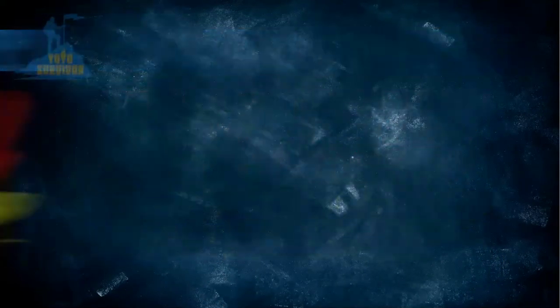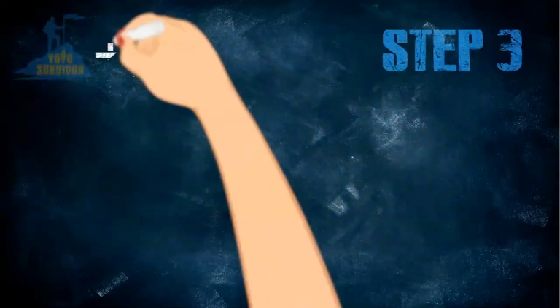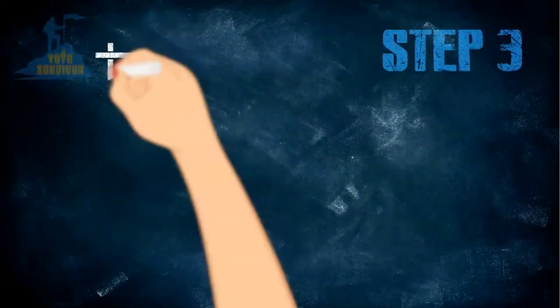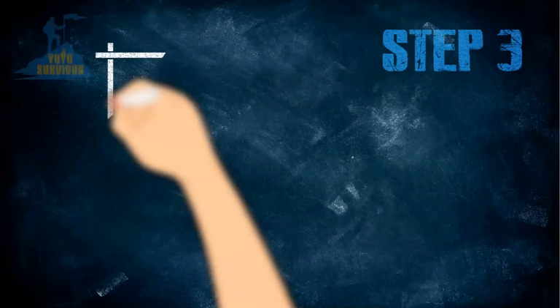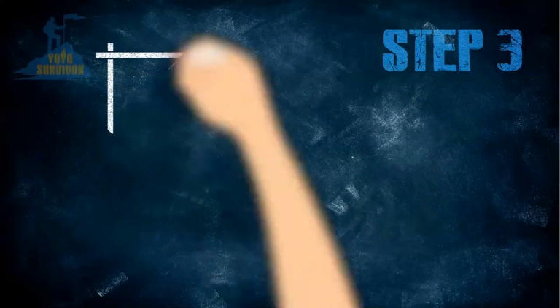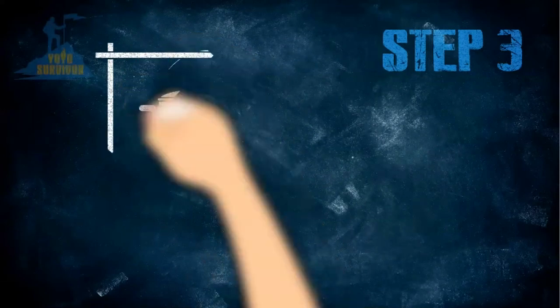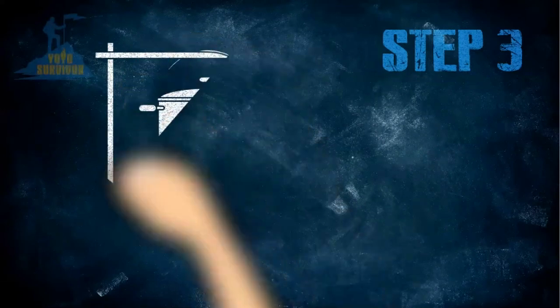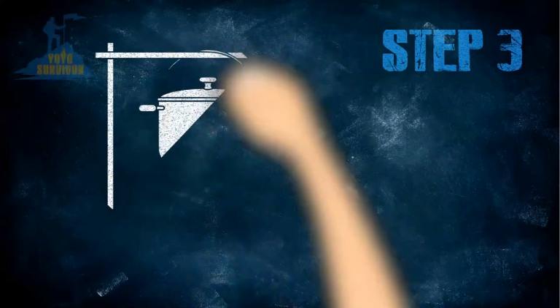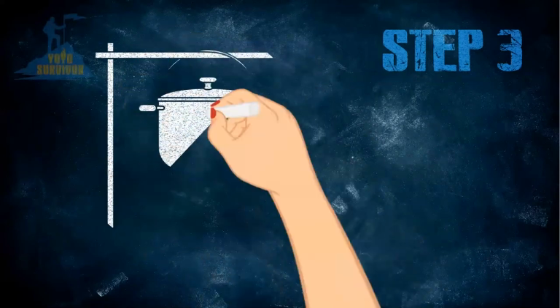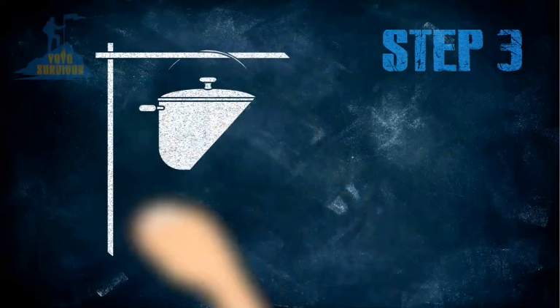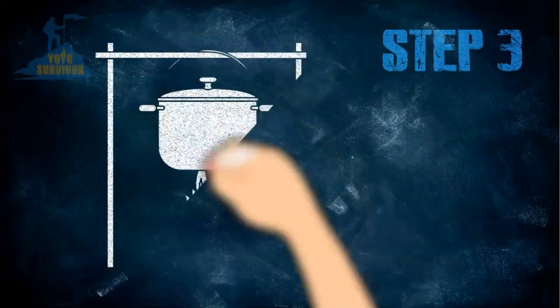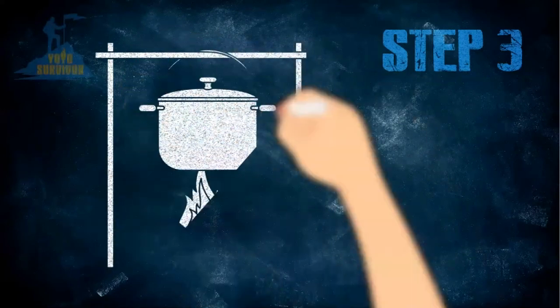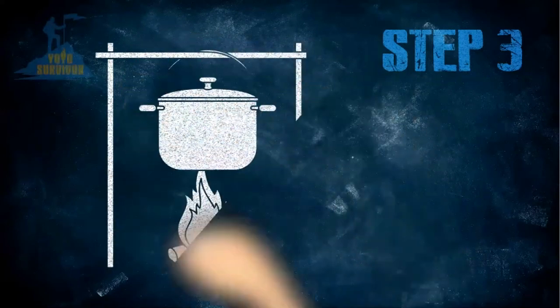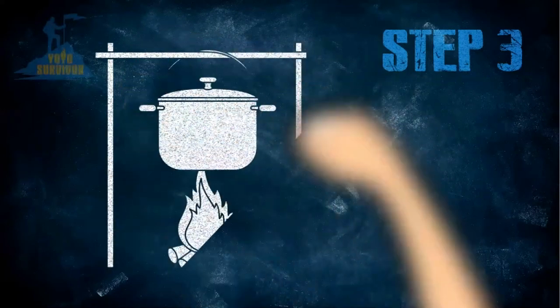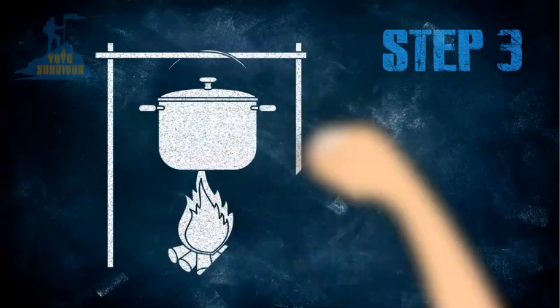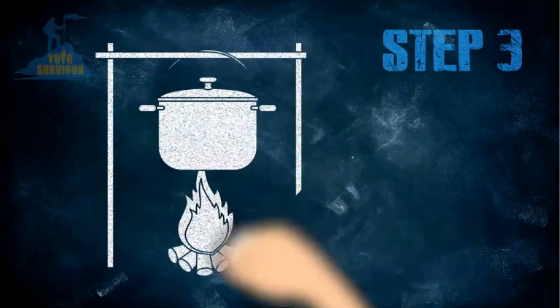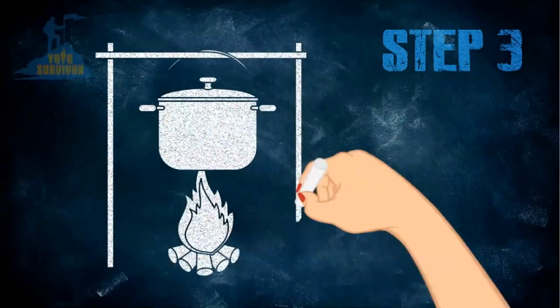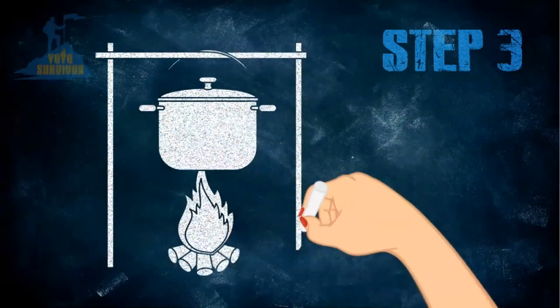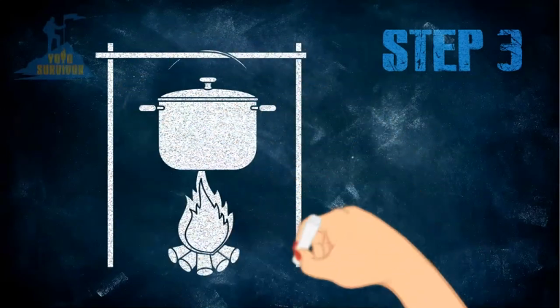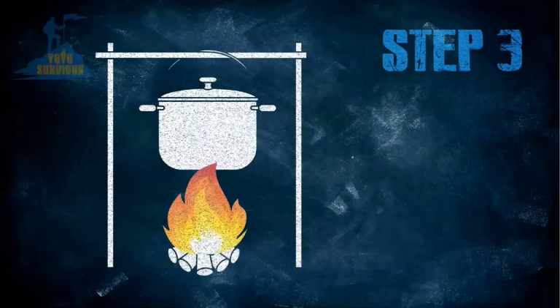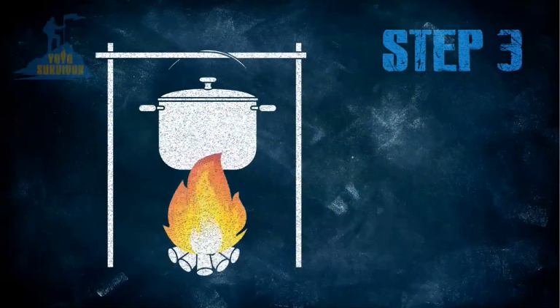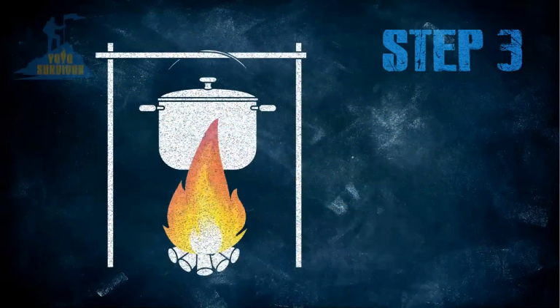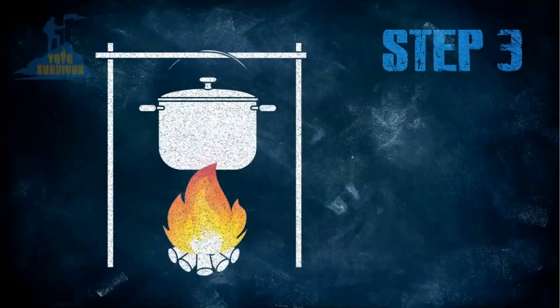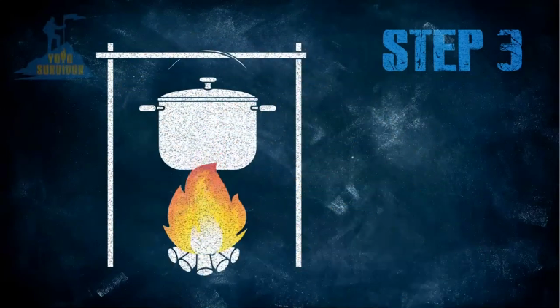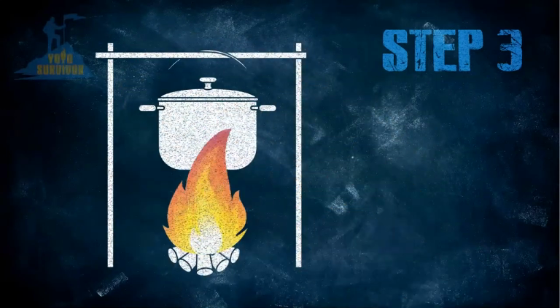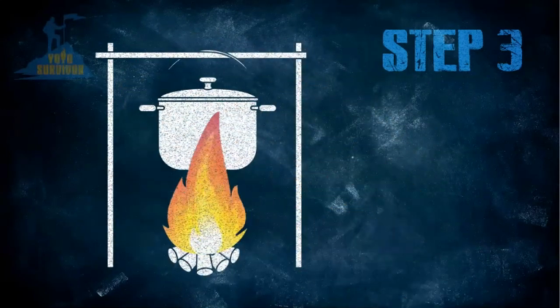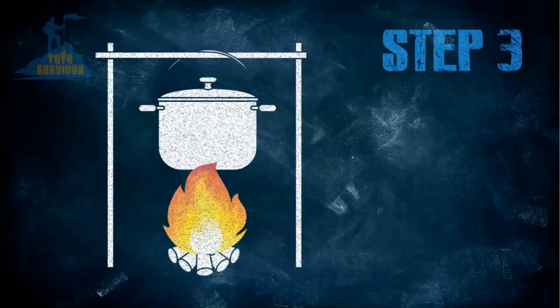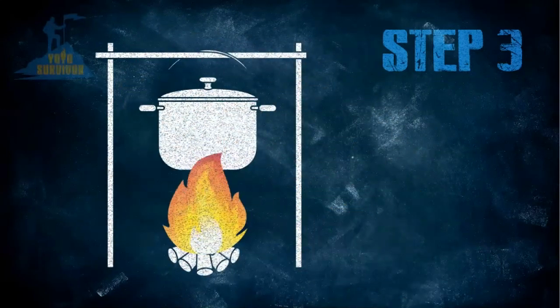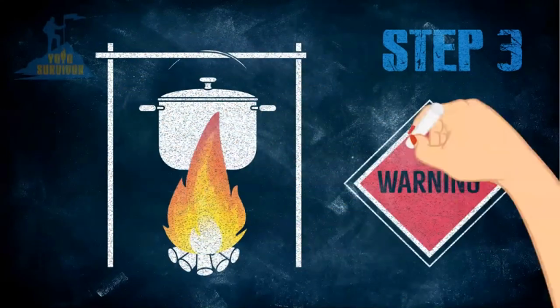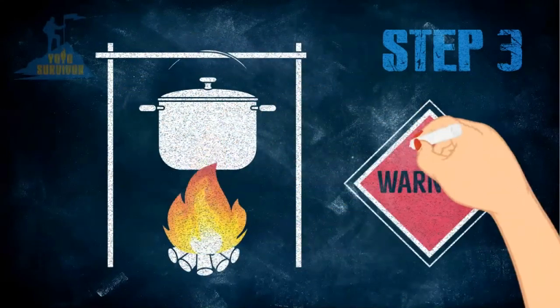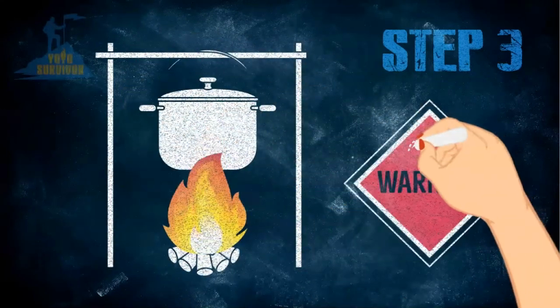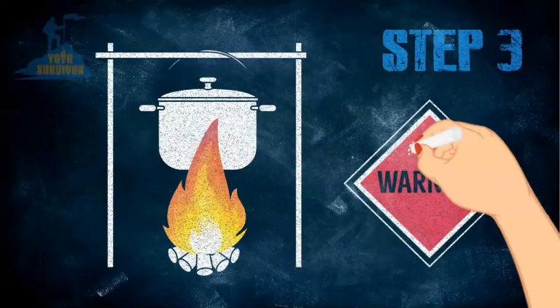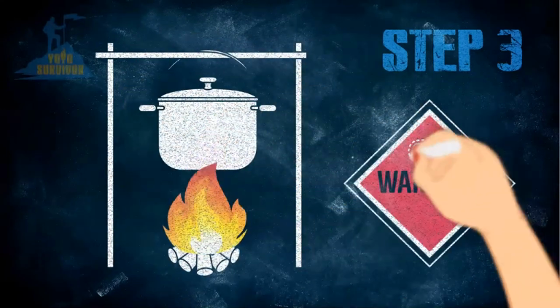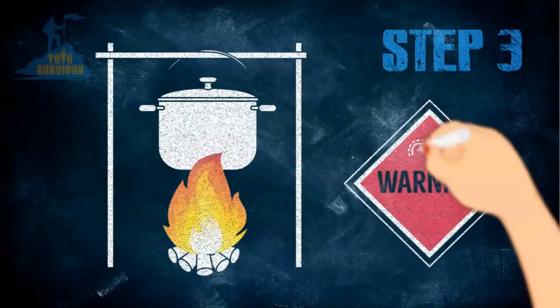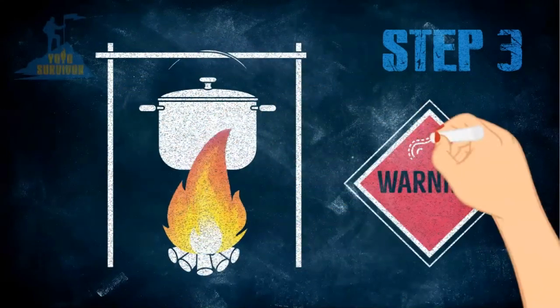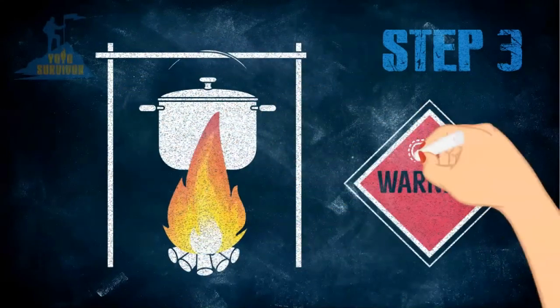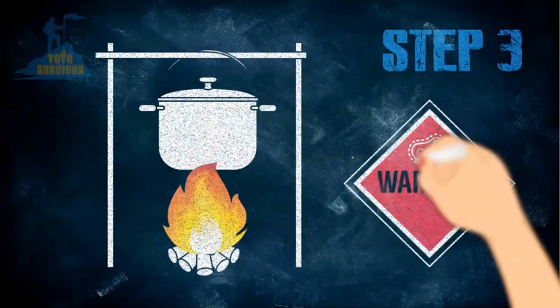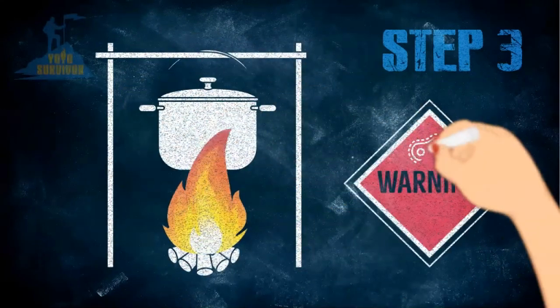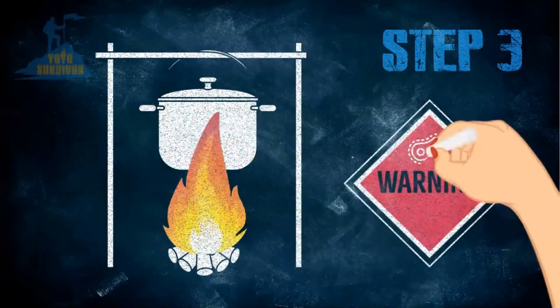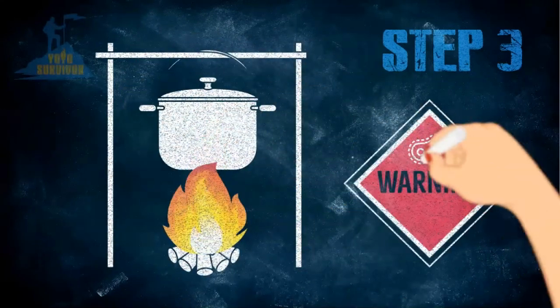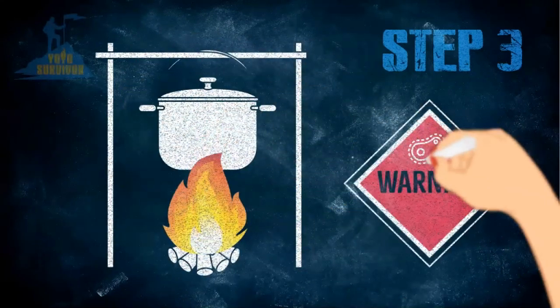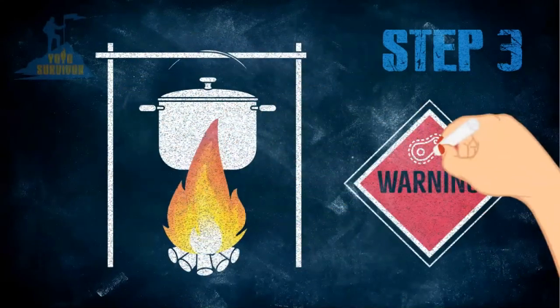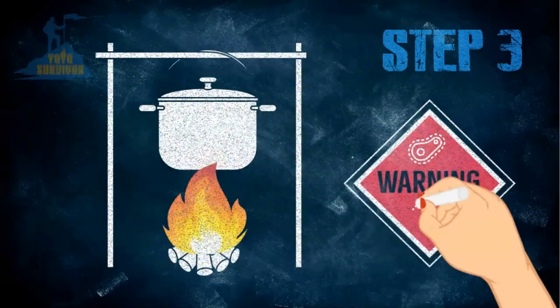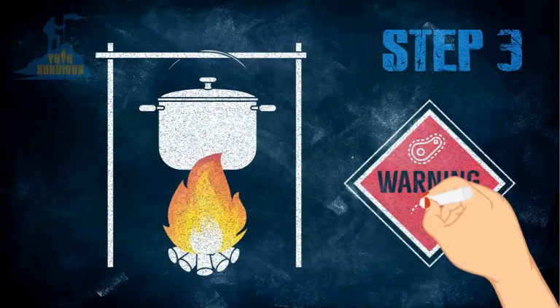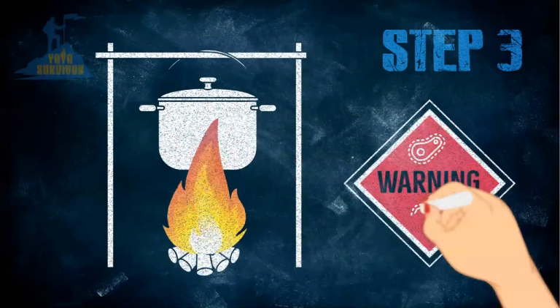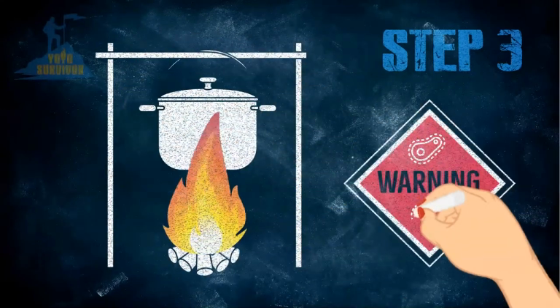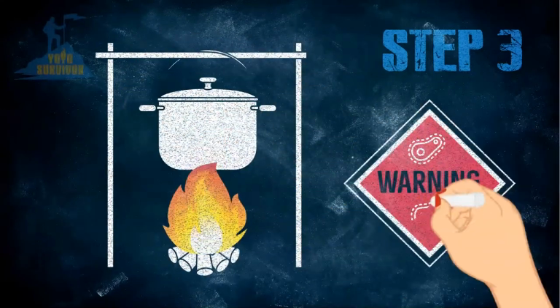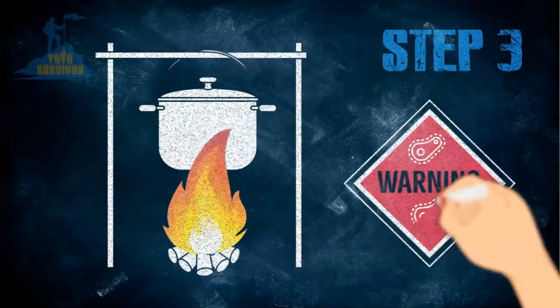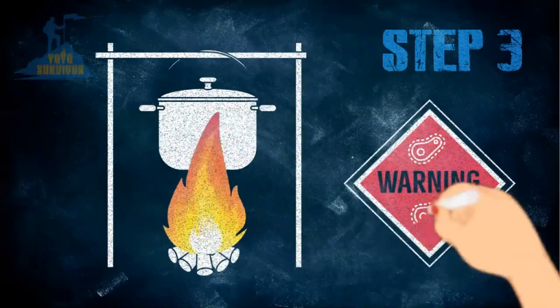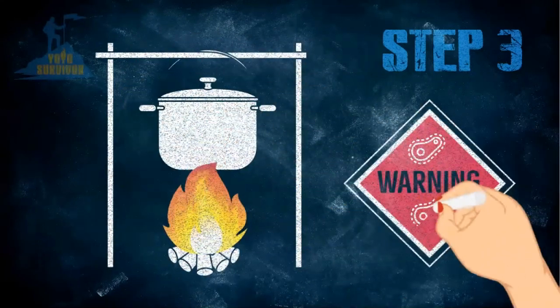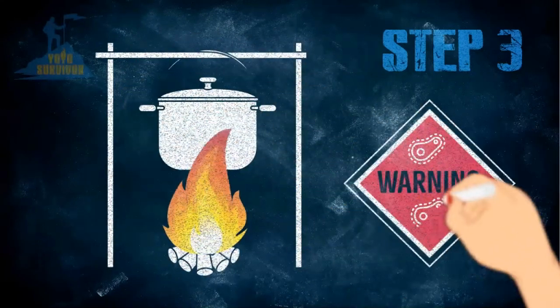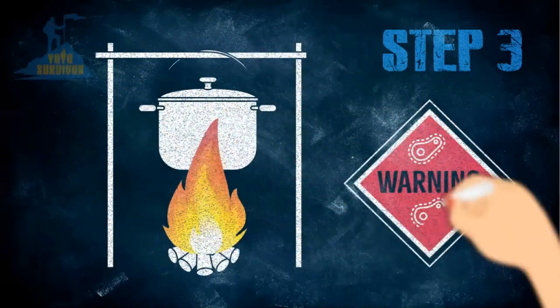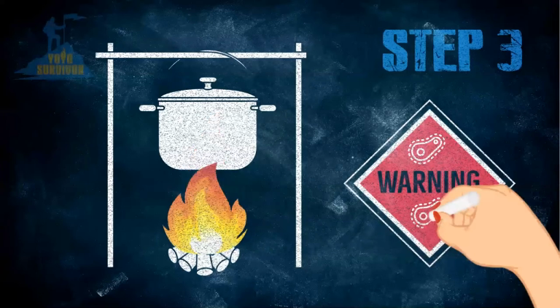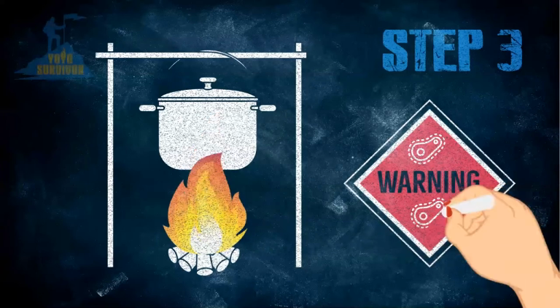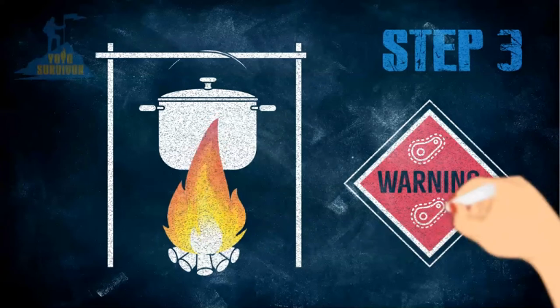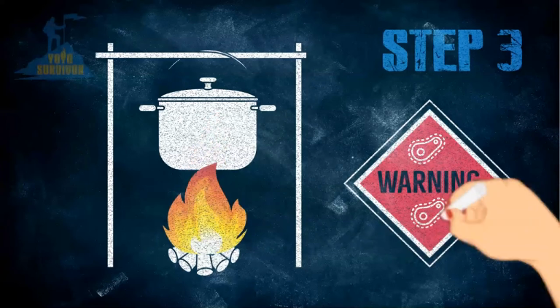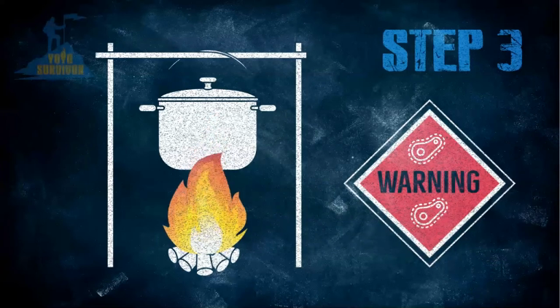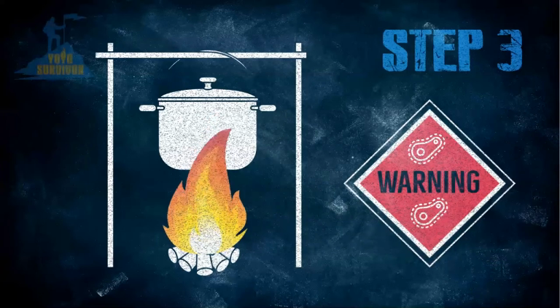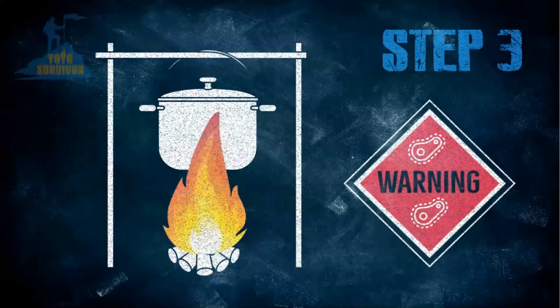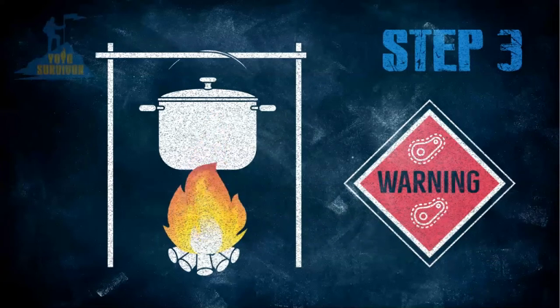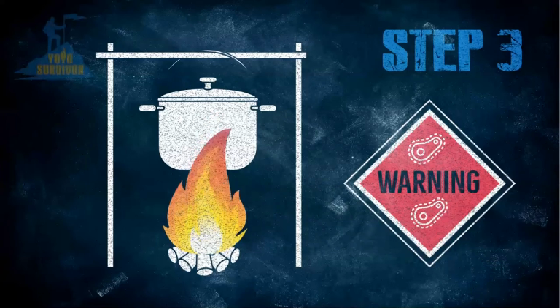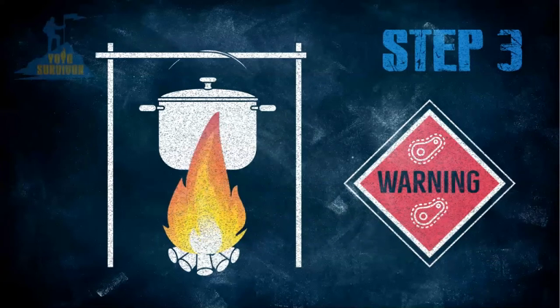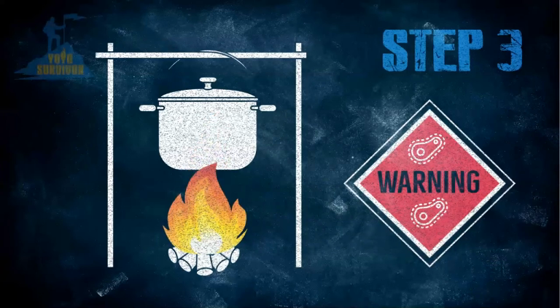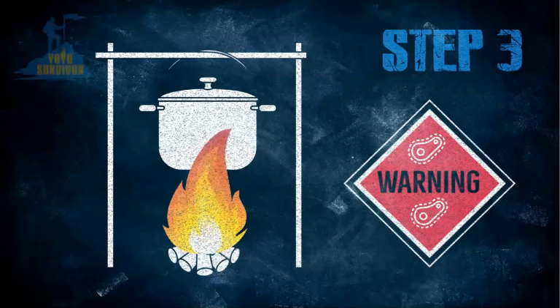Step 3: Boil your bugs for 3 minutes. As with fish, grasshoppers and crickets can carry parasites.